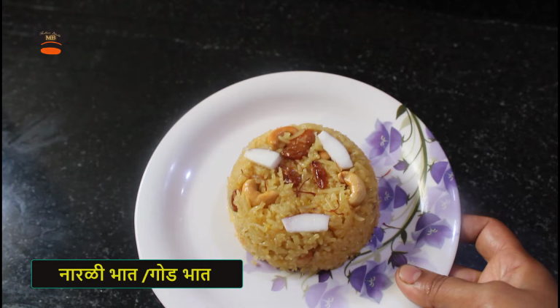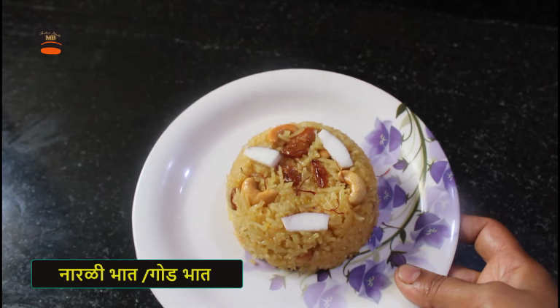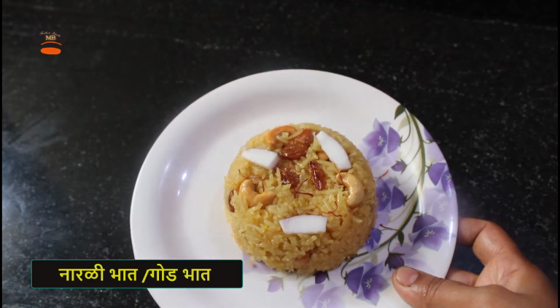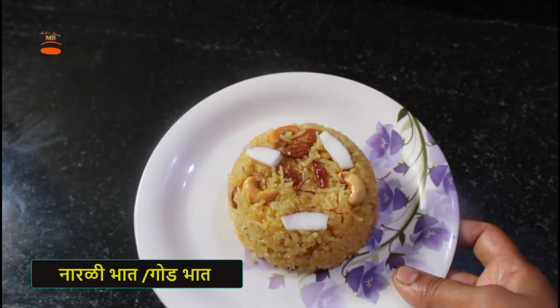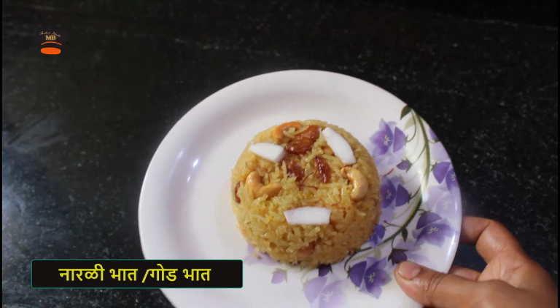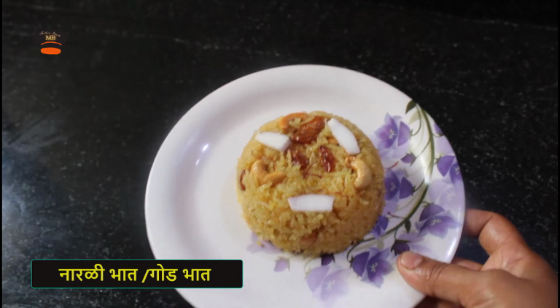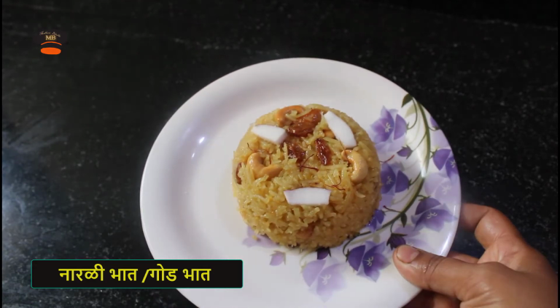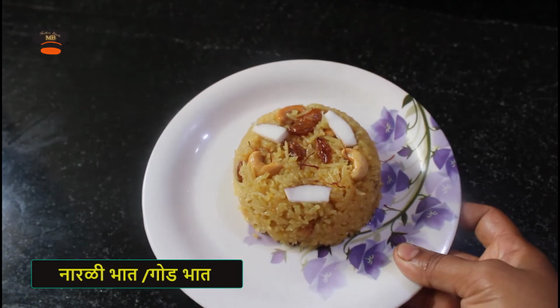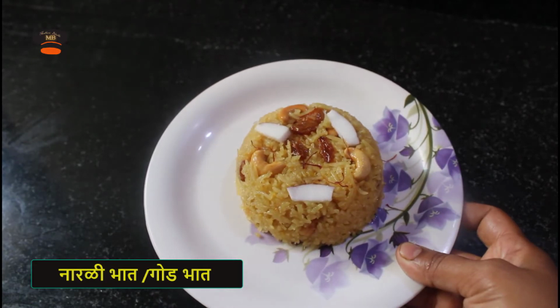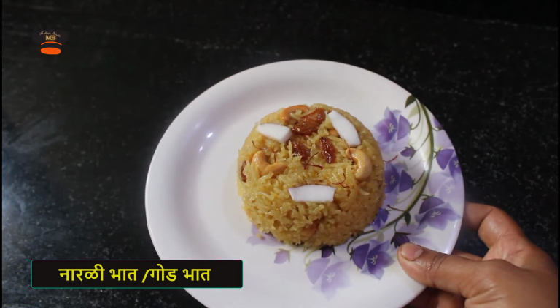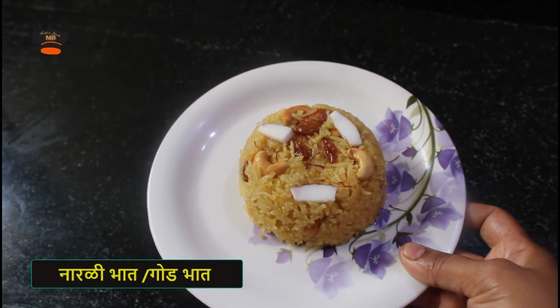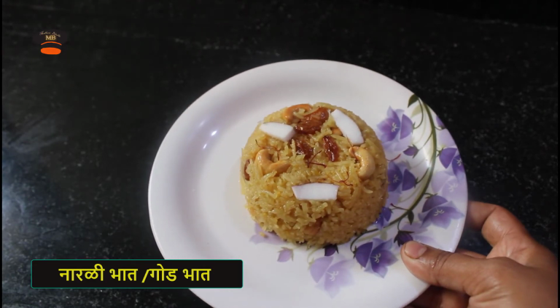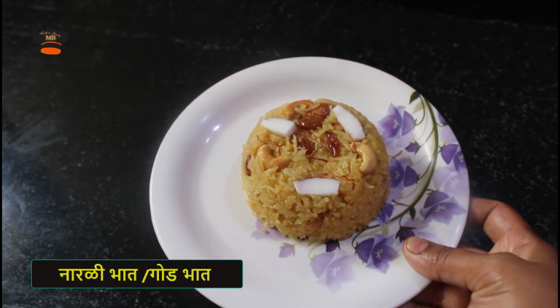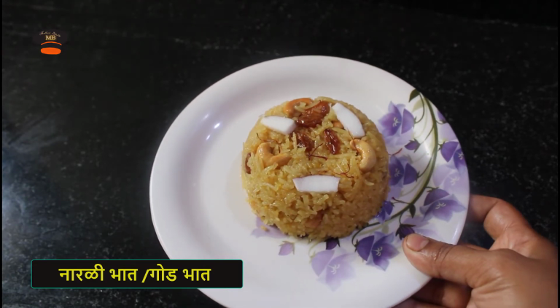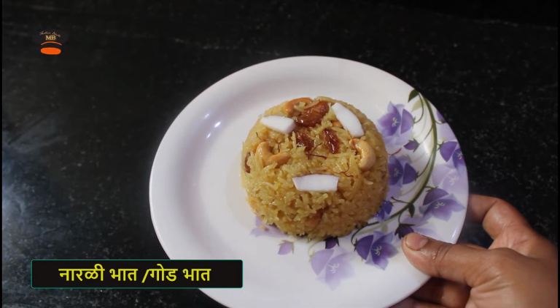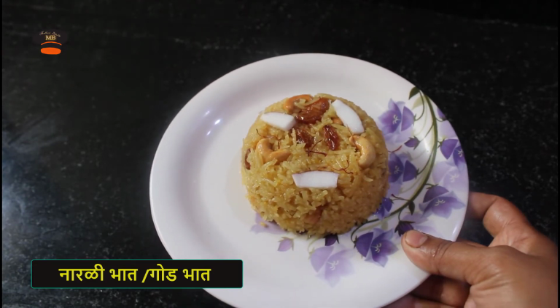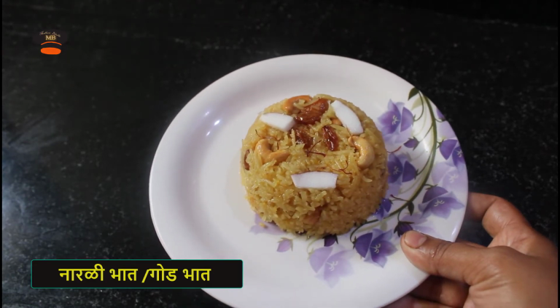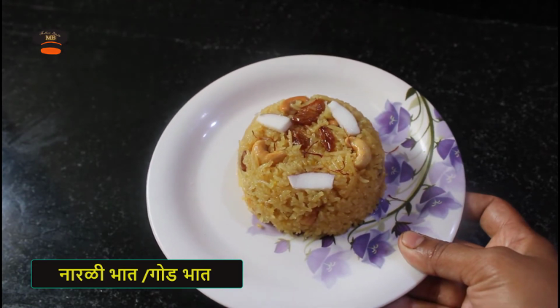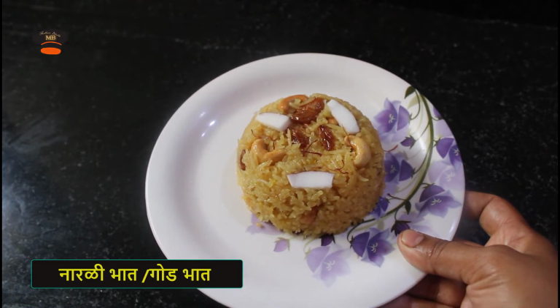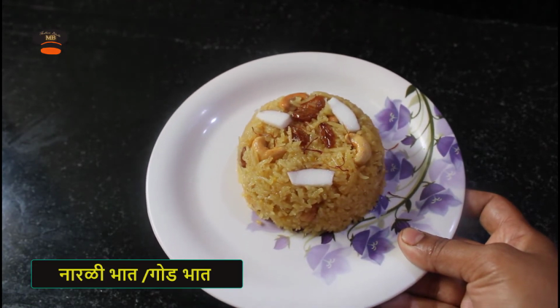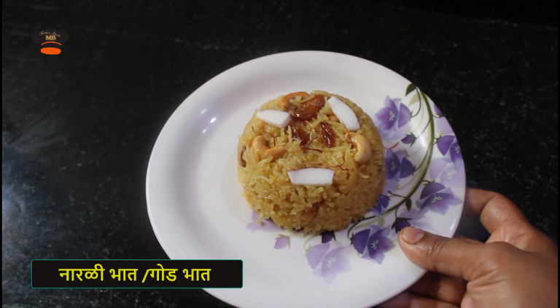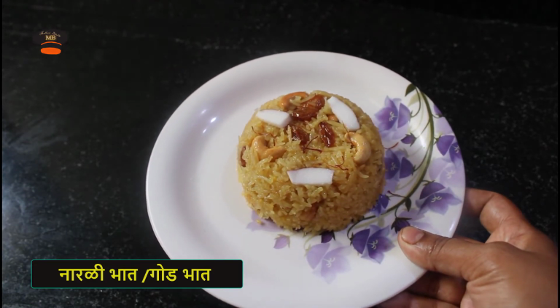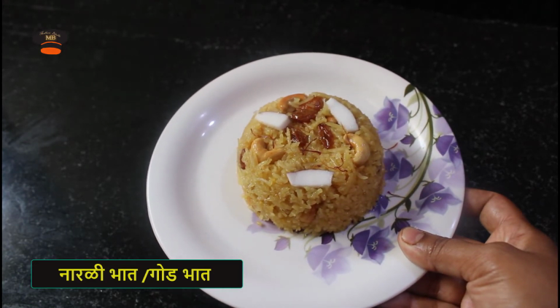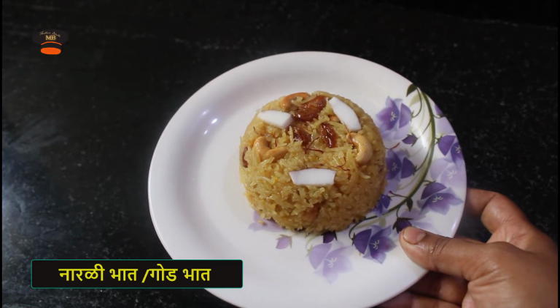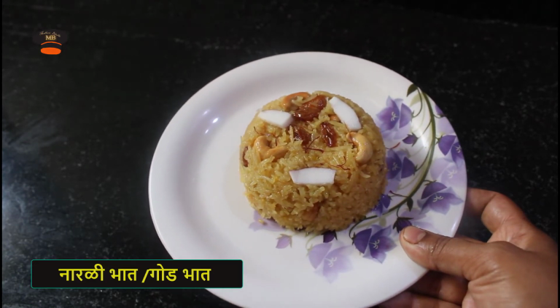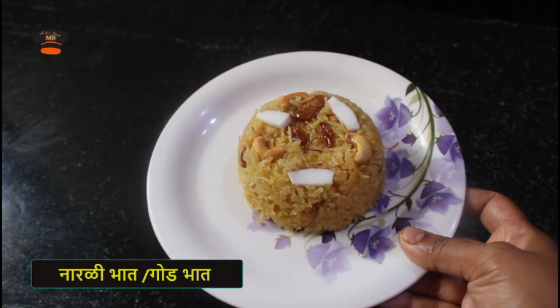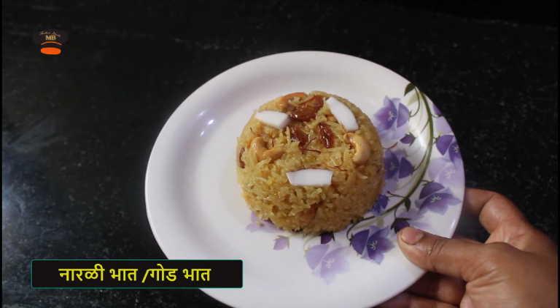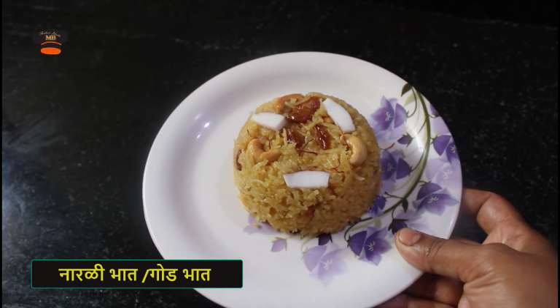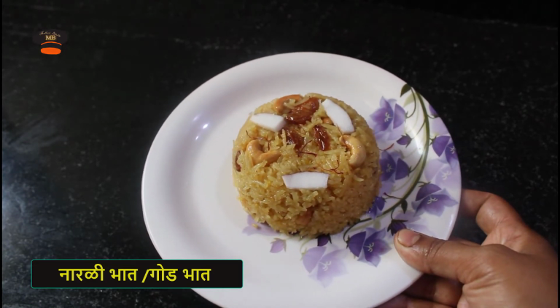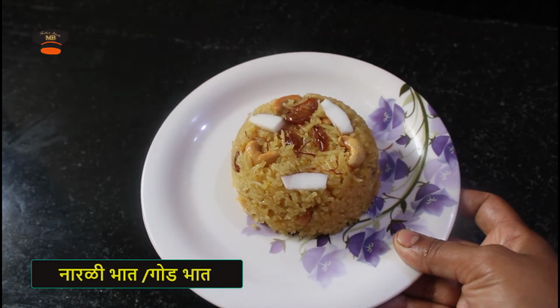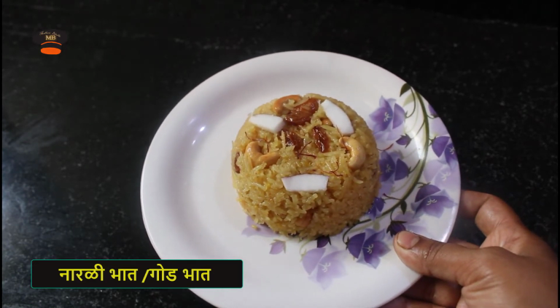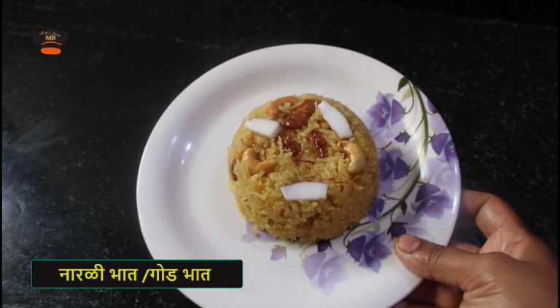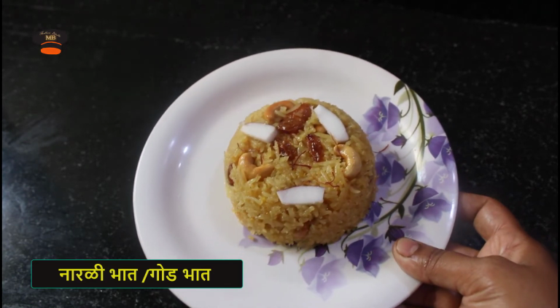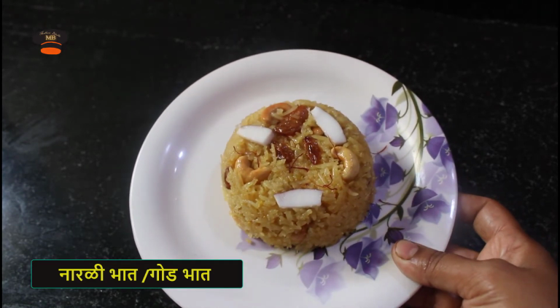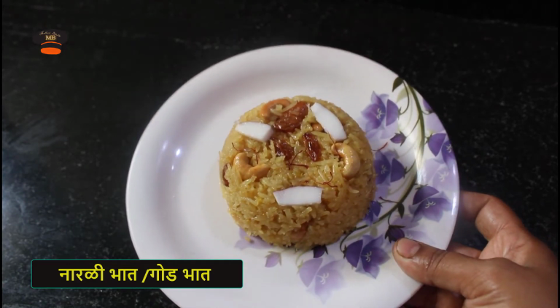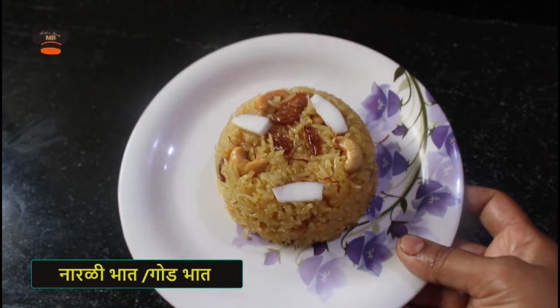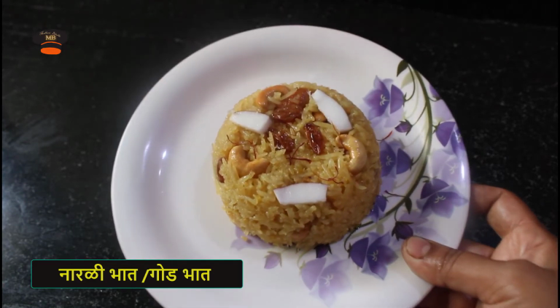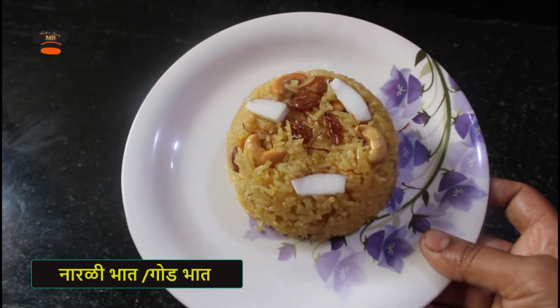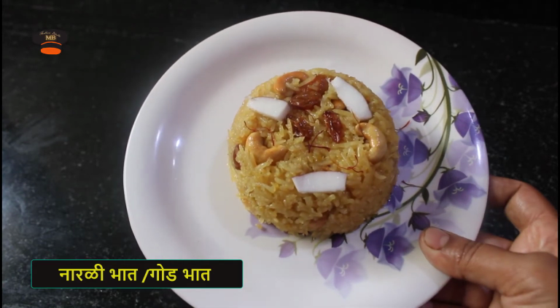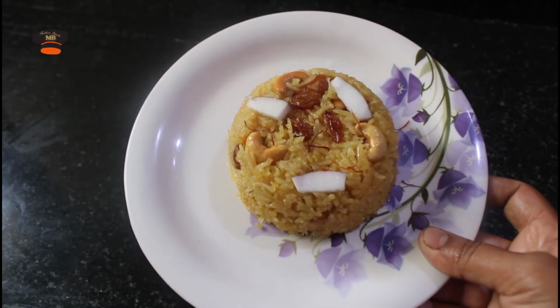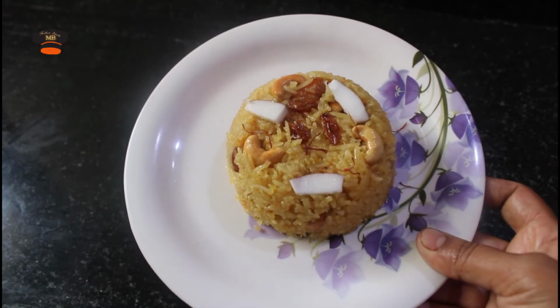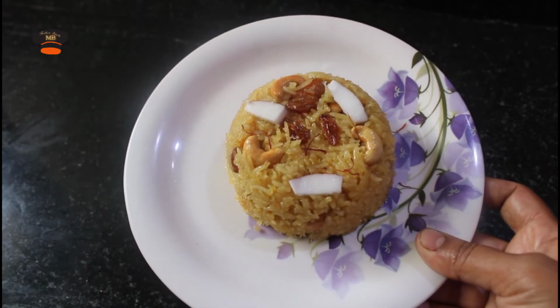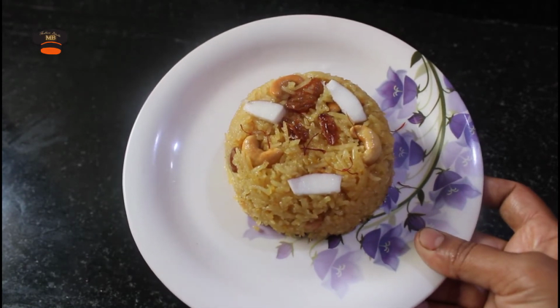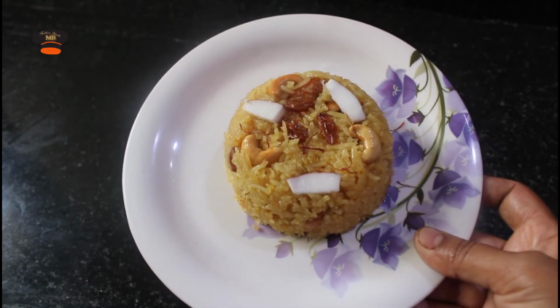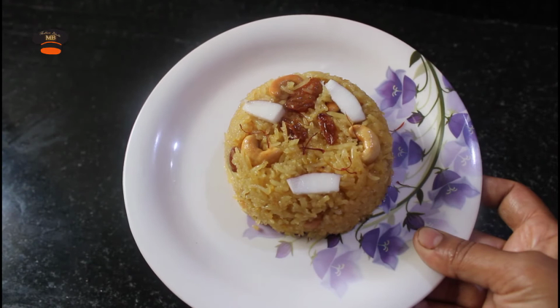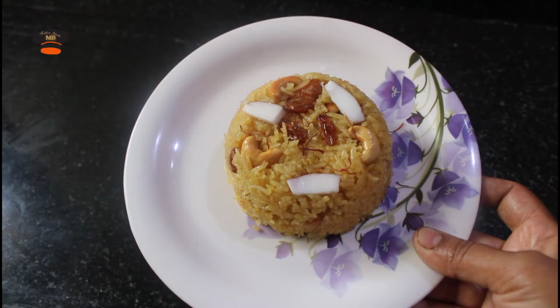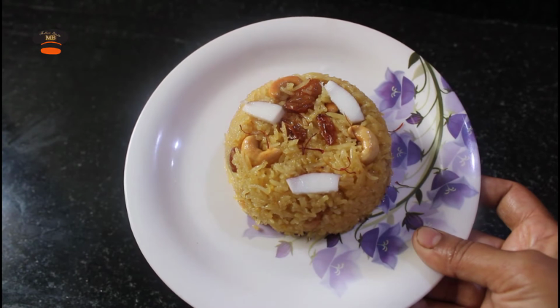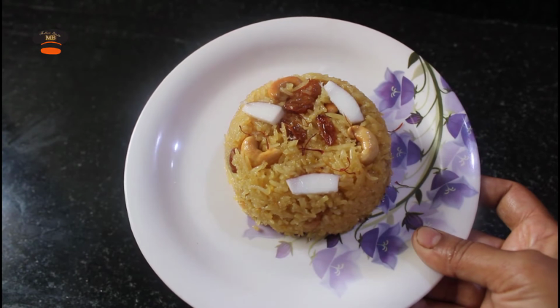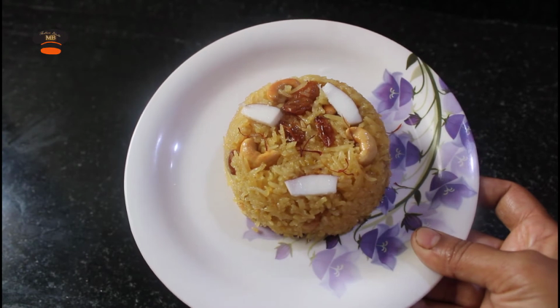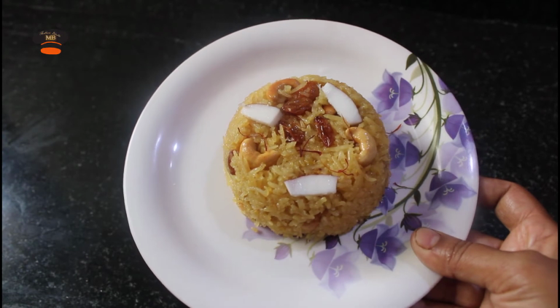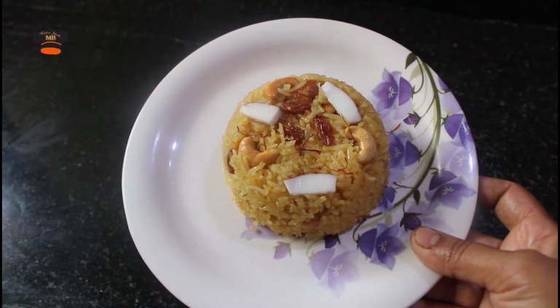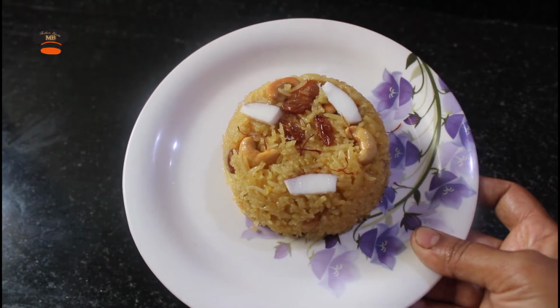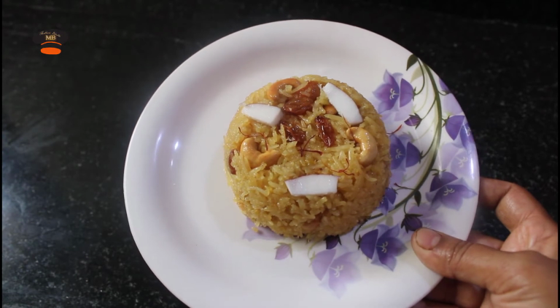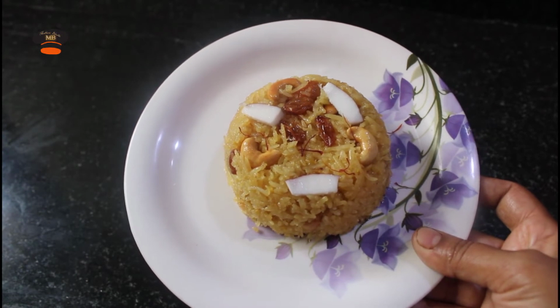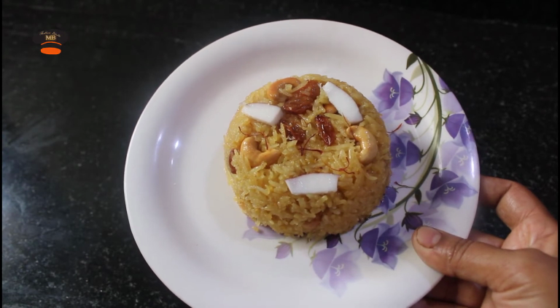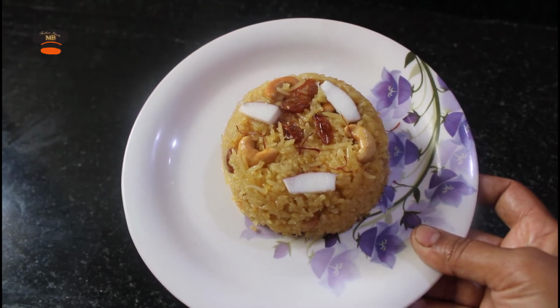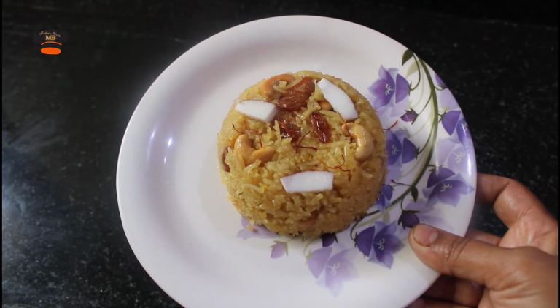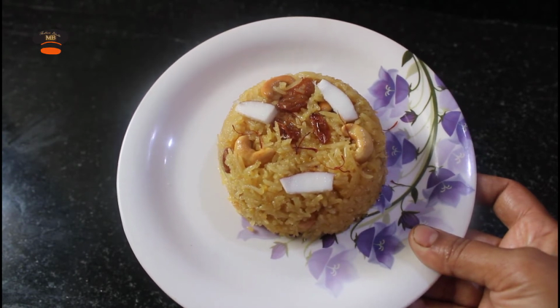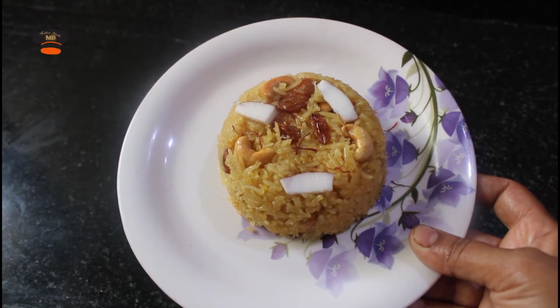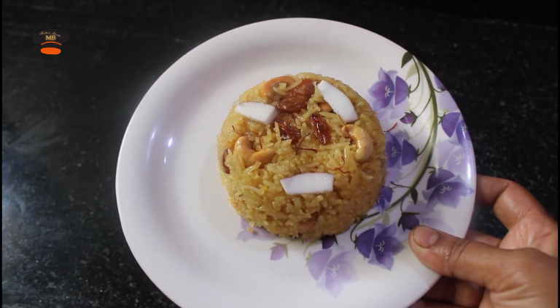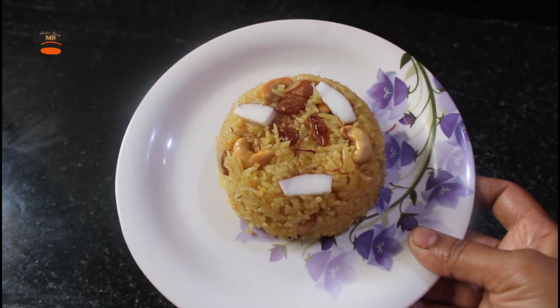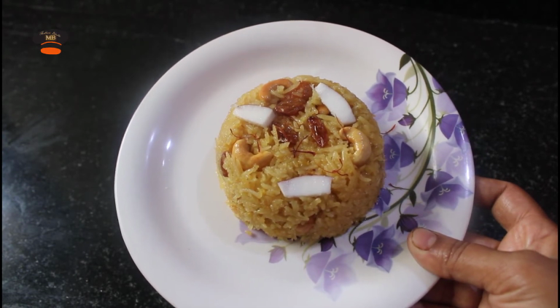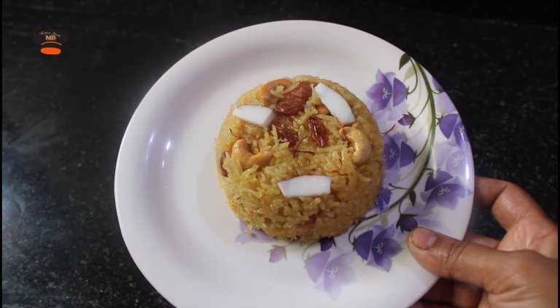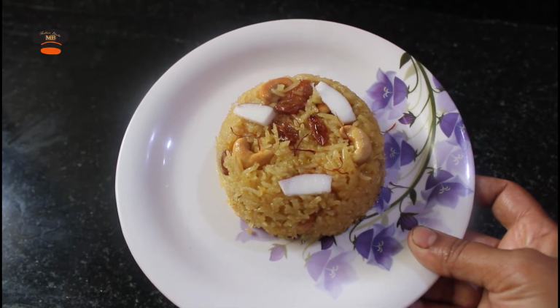Namaskar, today we are going to eat. Naraadi, horny ma, mushesh, Naraadi, bhal — a good-looking and tasty recipe.